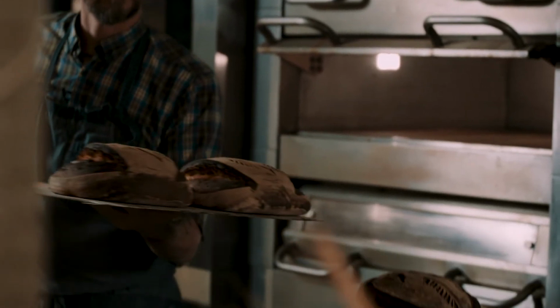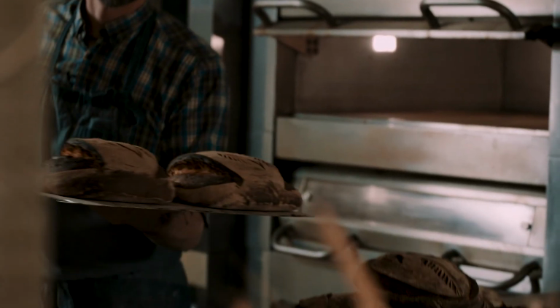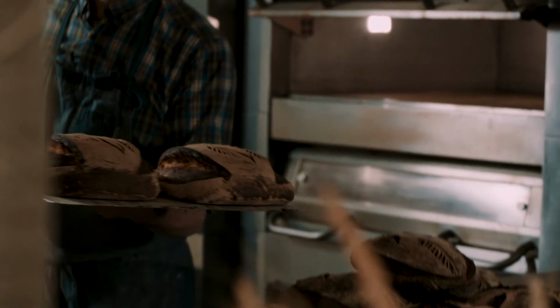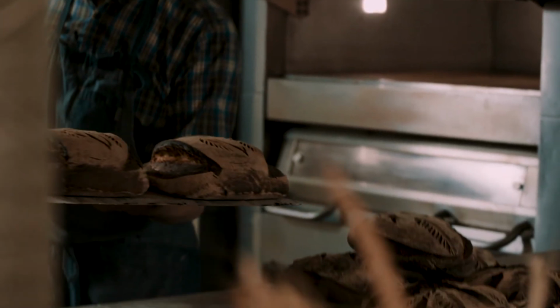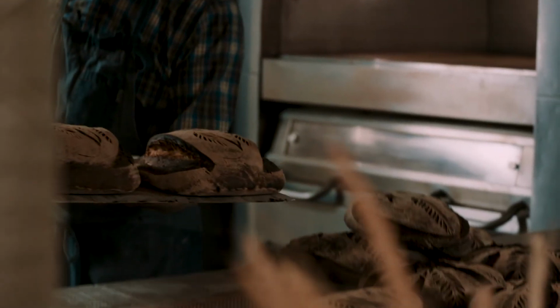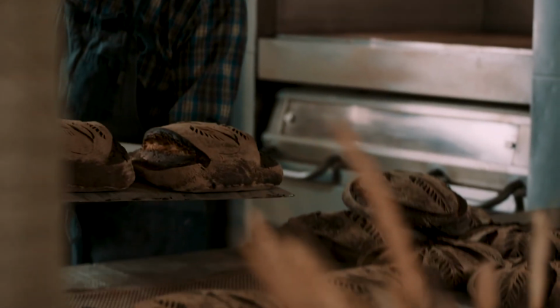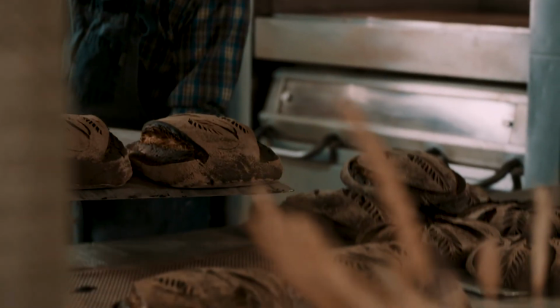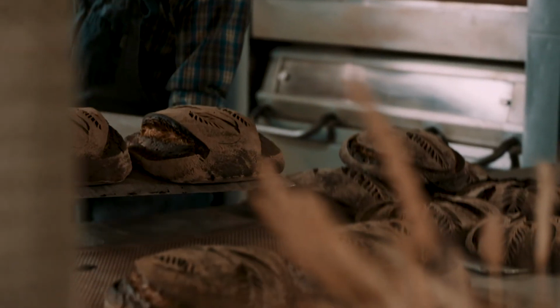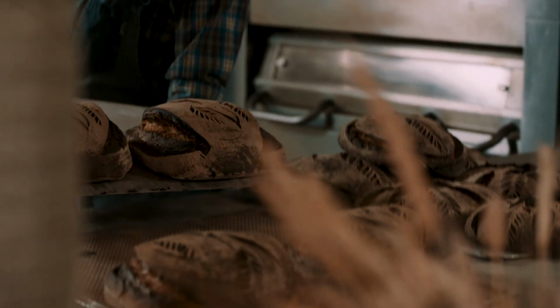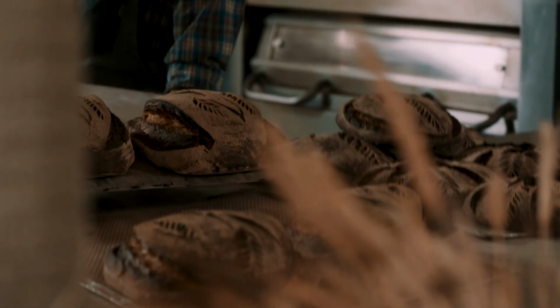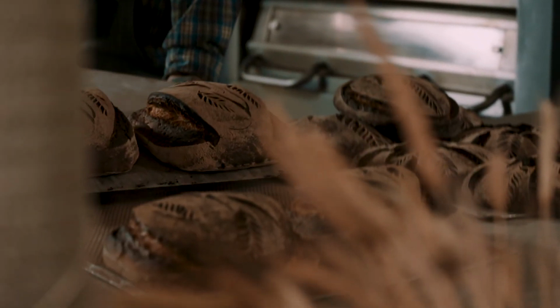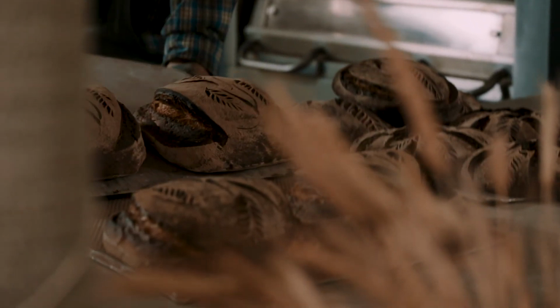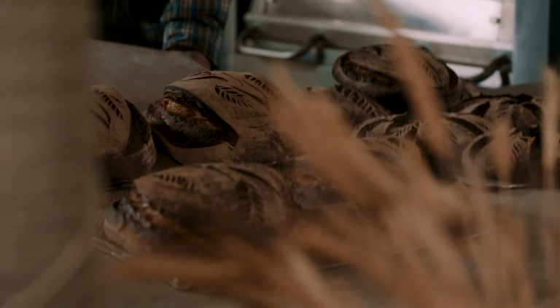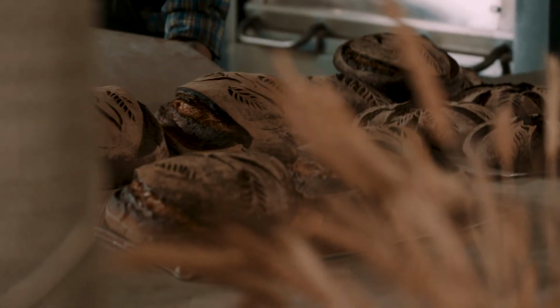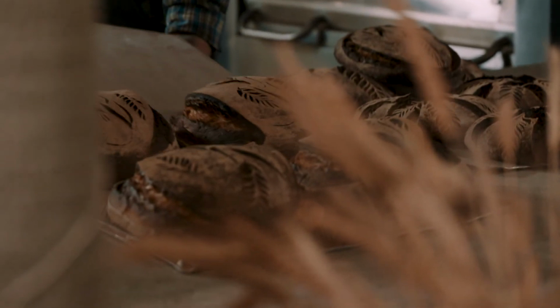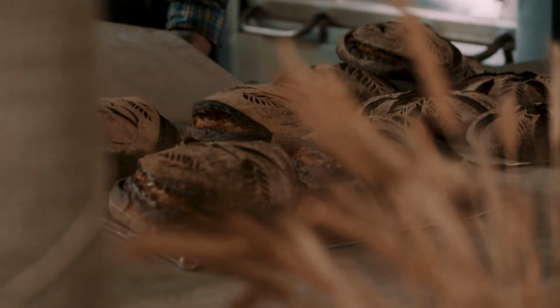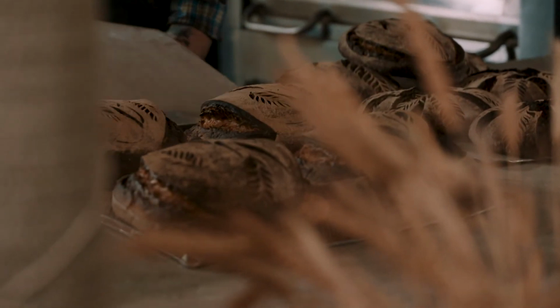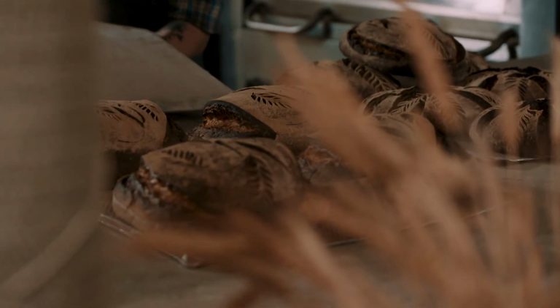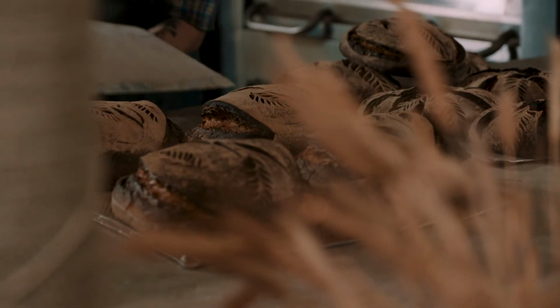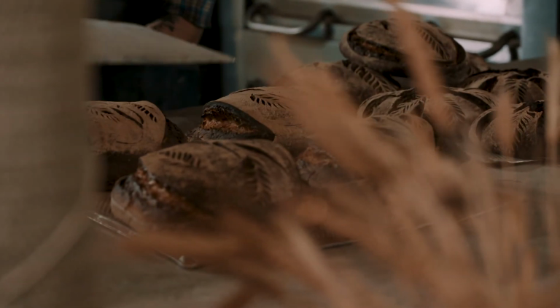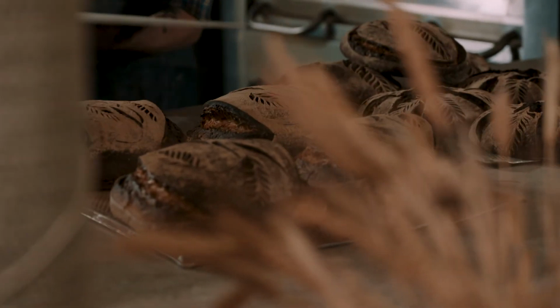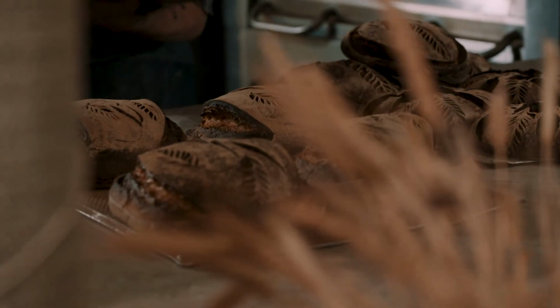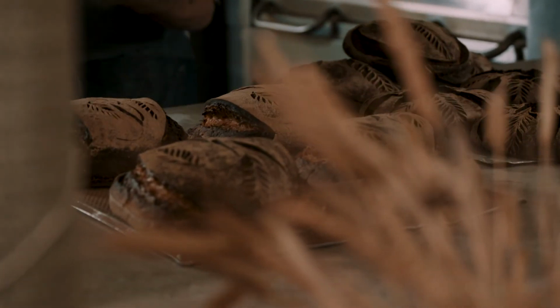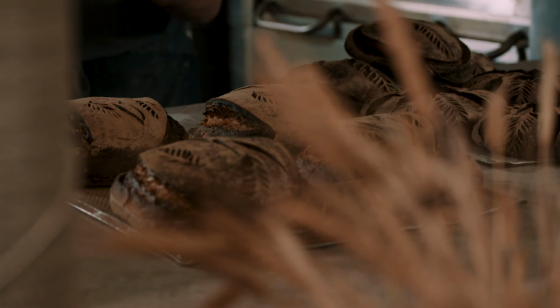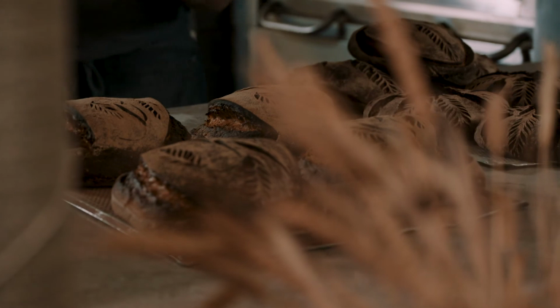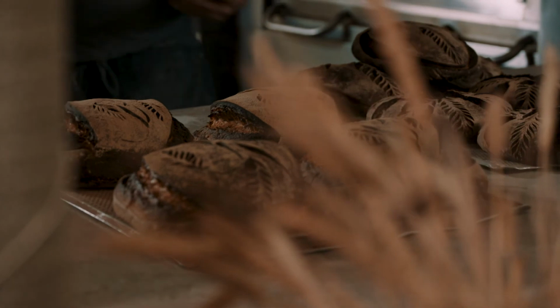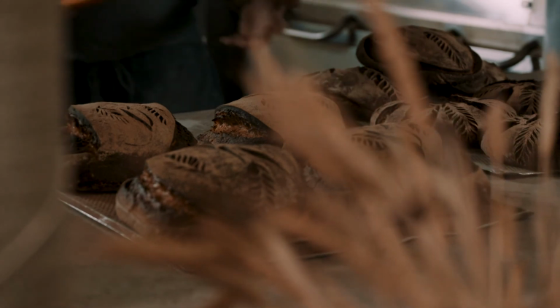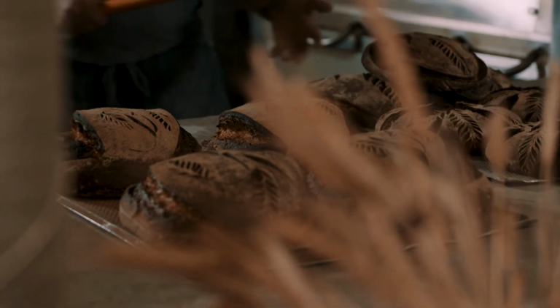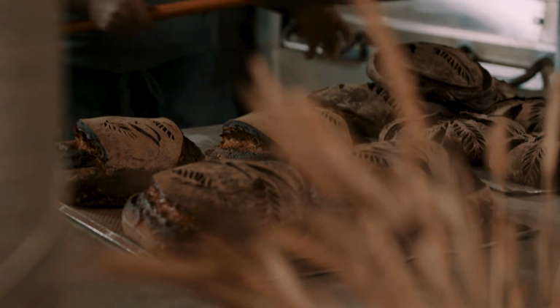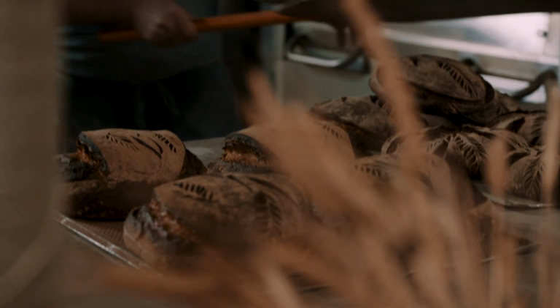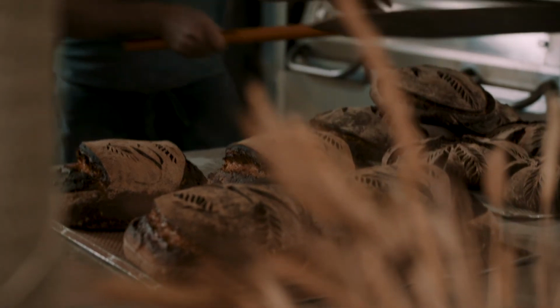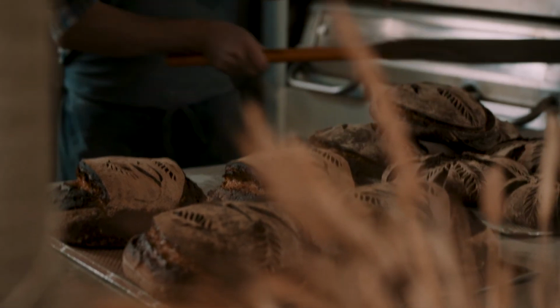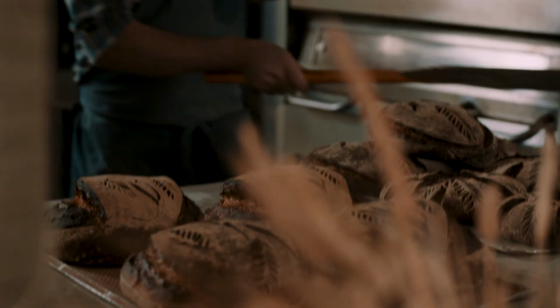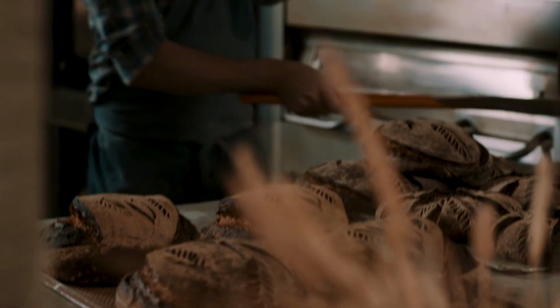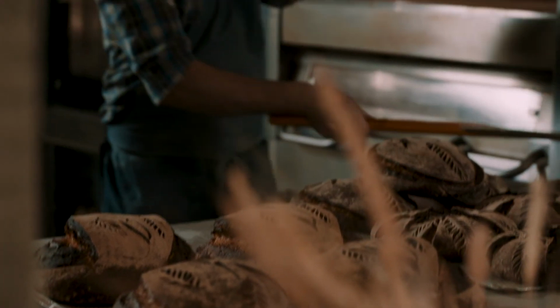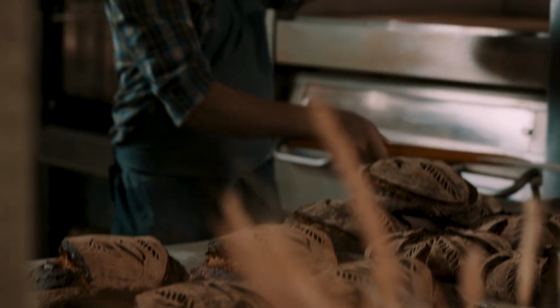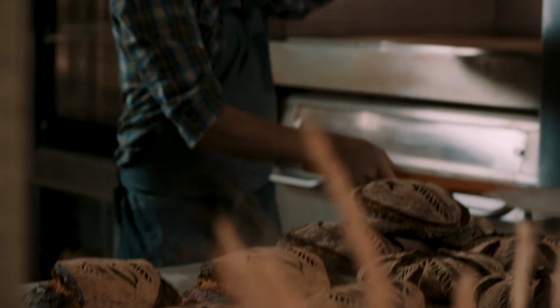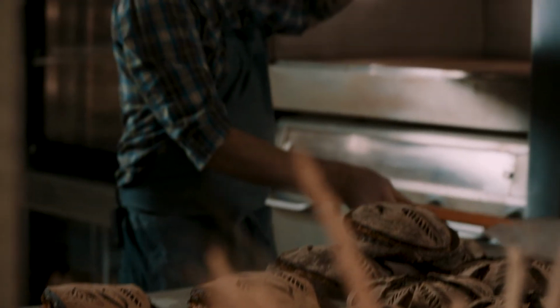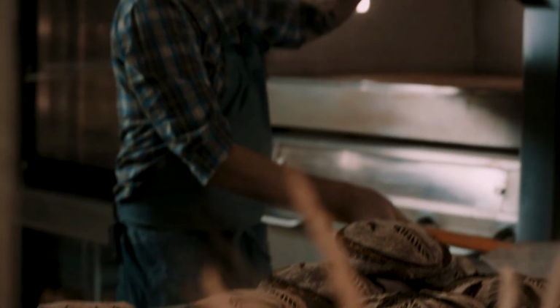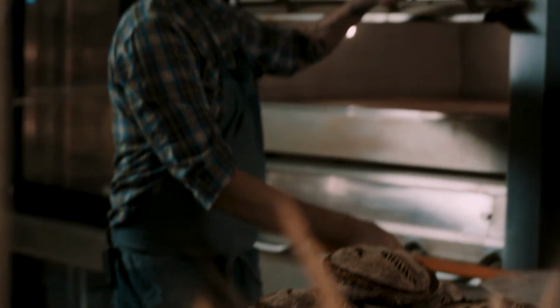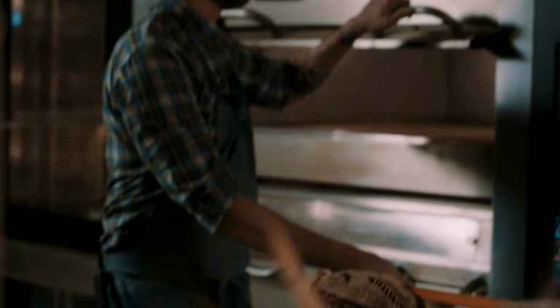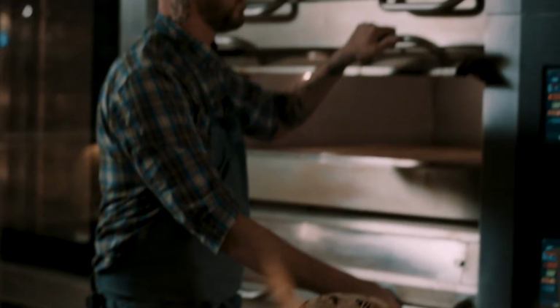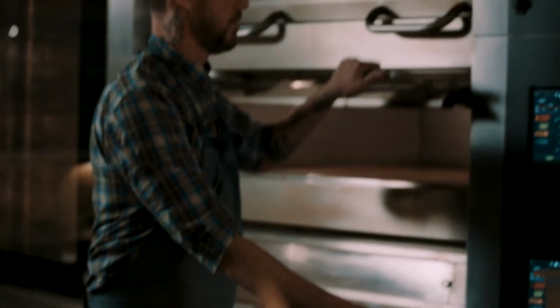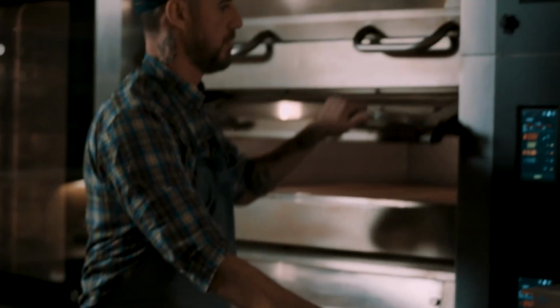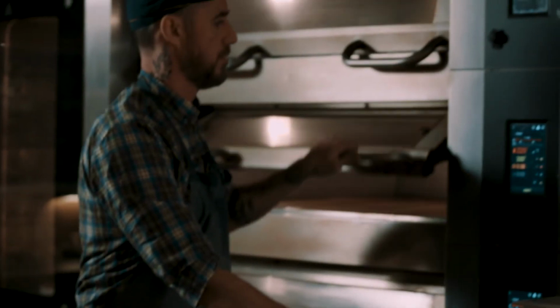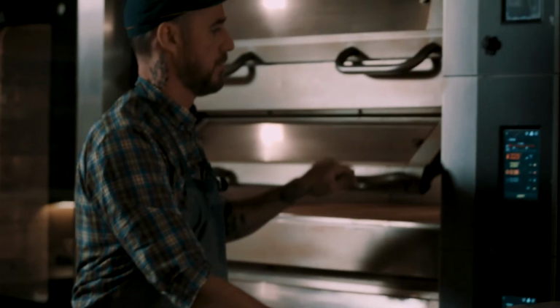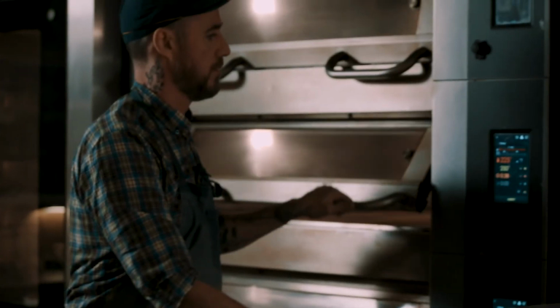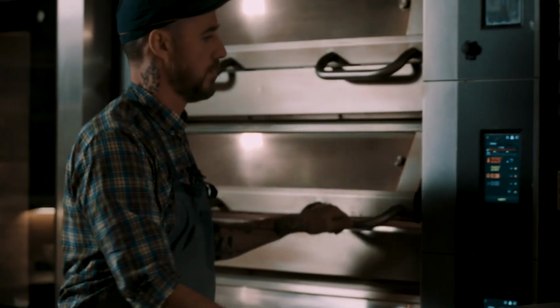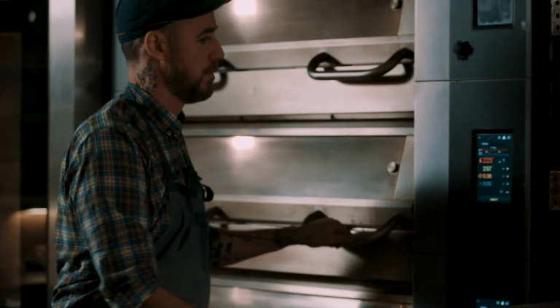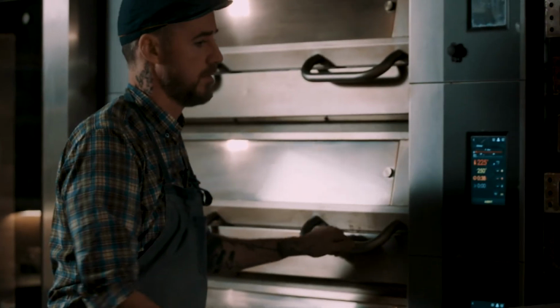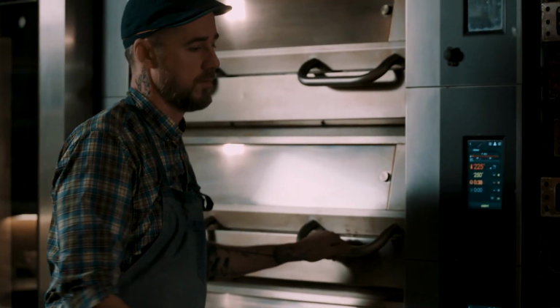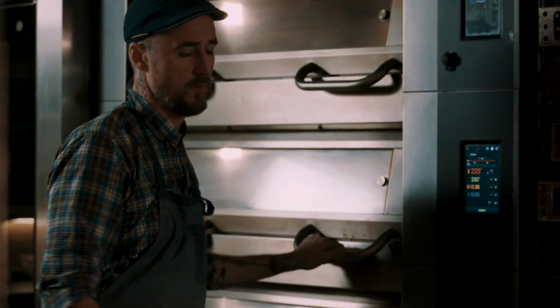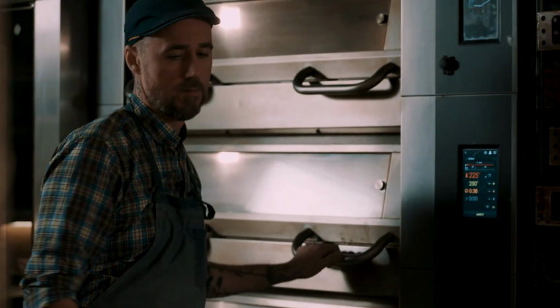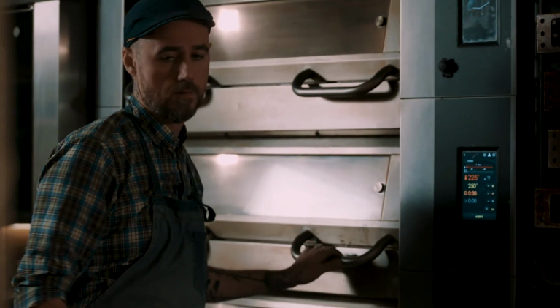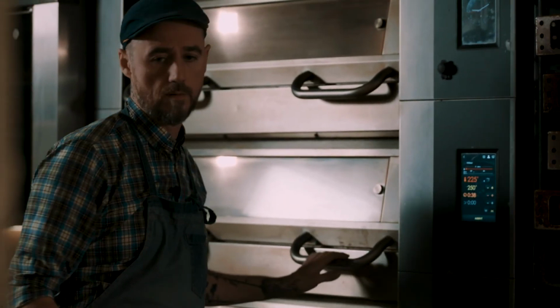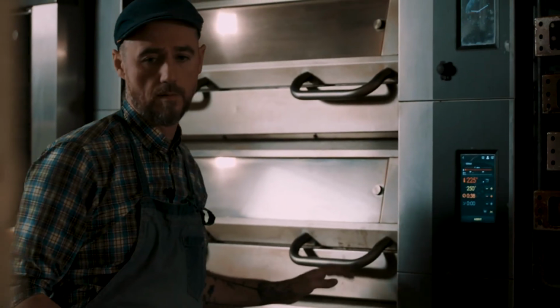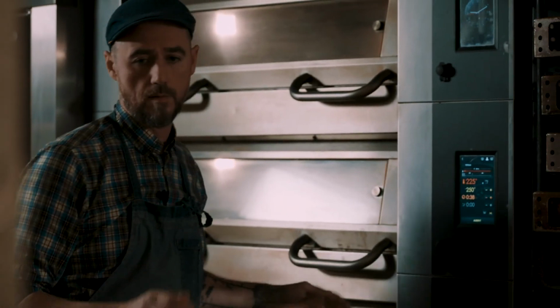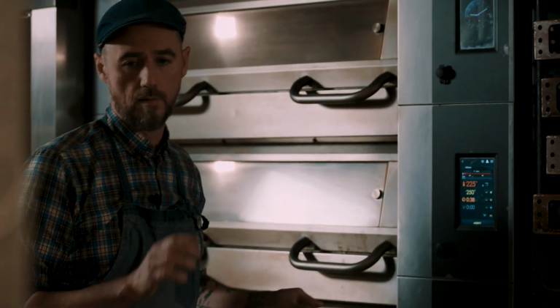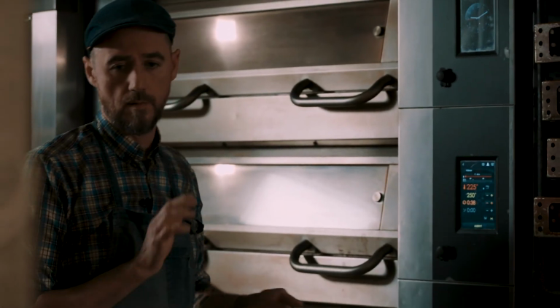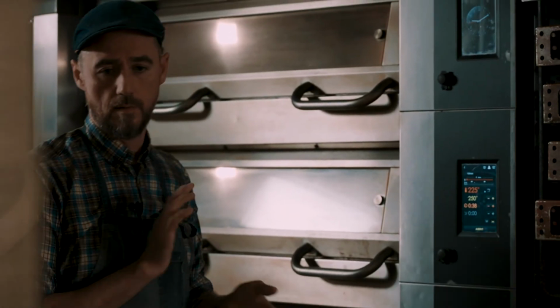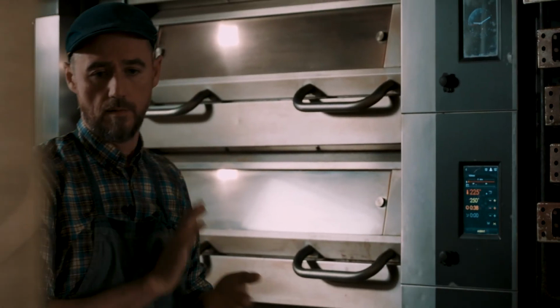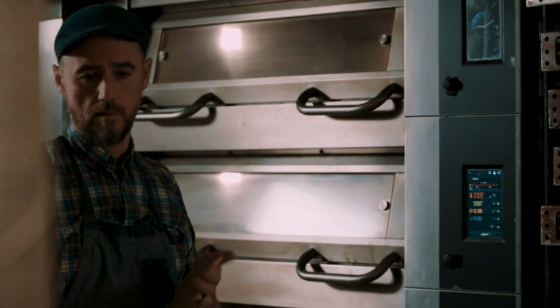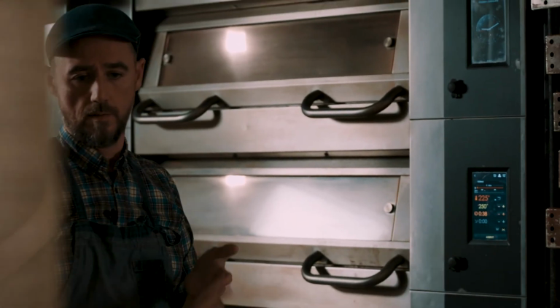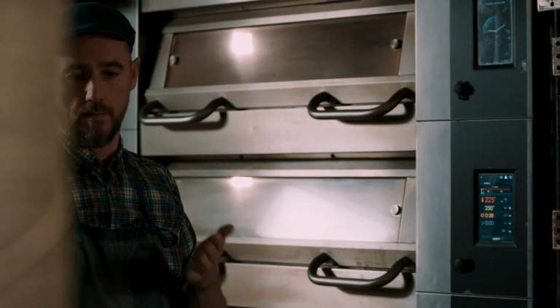So I design my bread, and then I adapt the oven to my bread, so it feels like the oven is like mine.